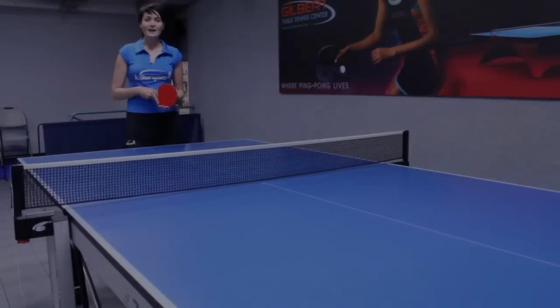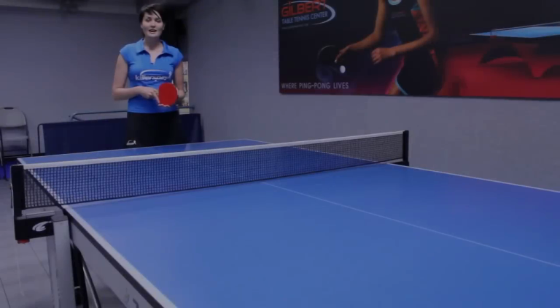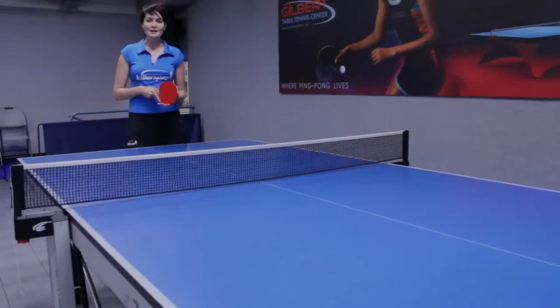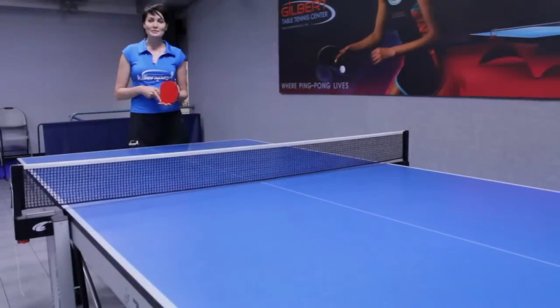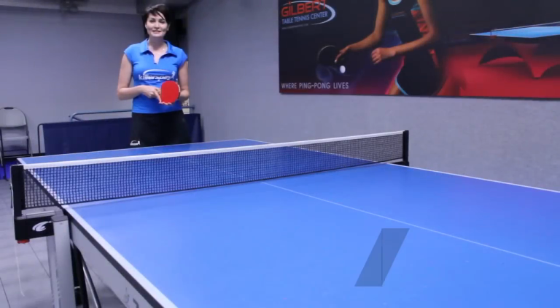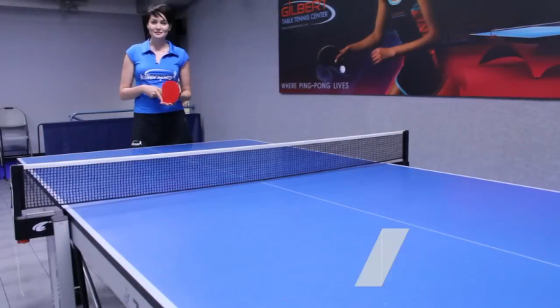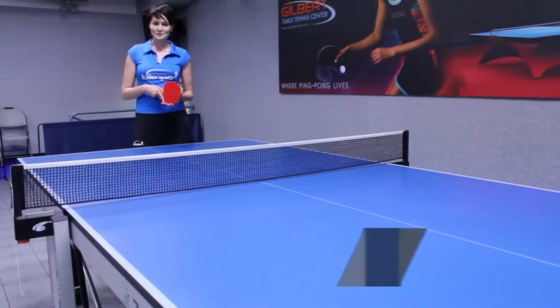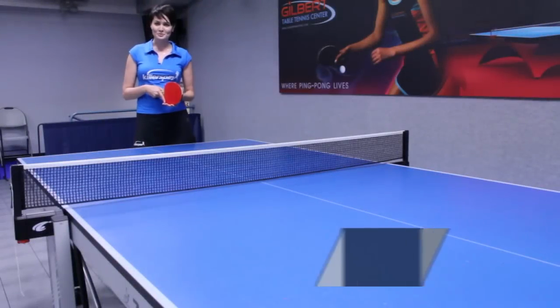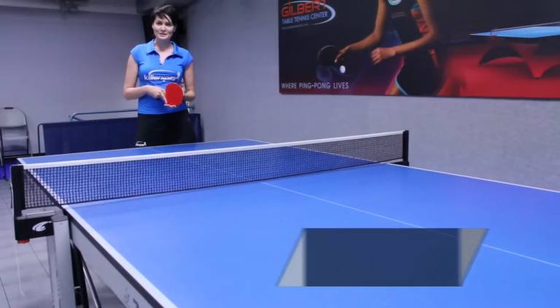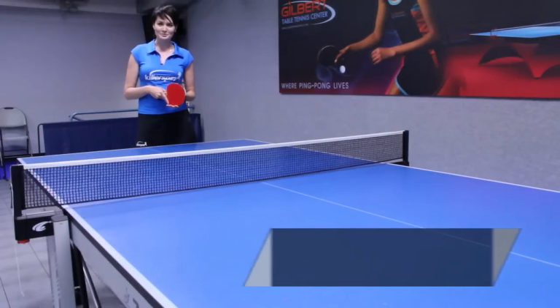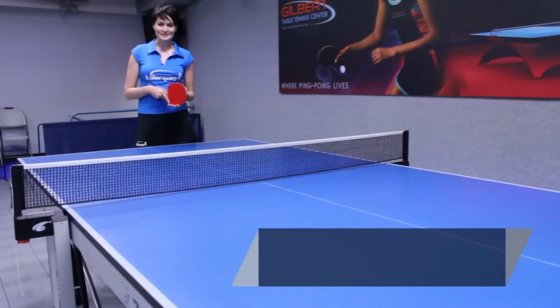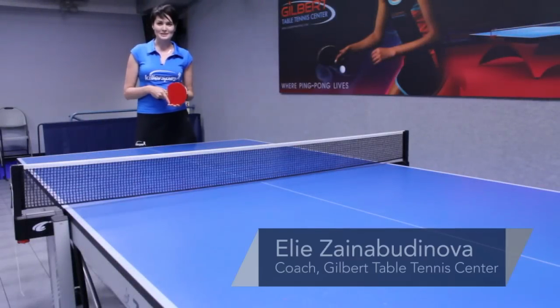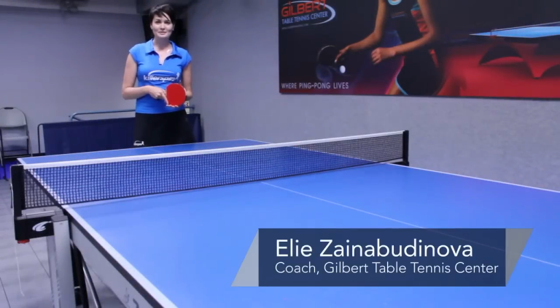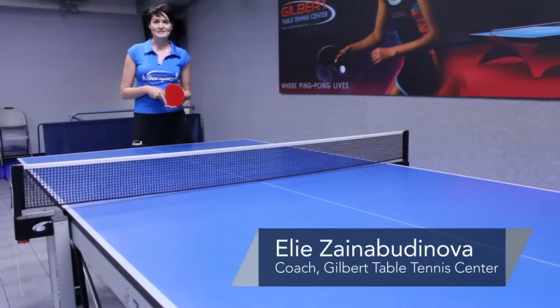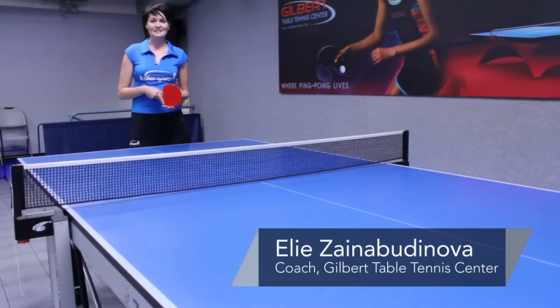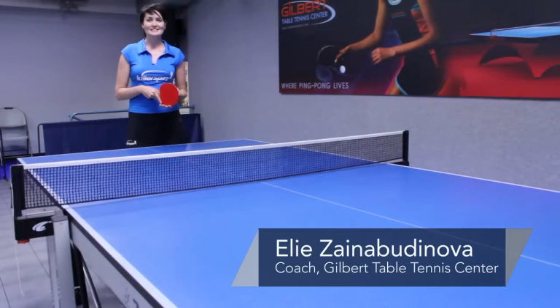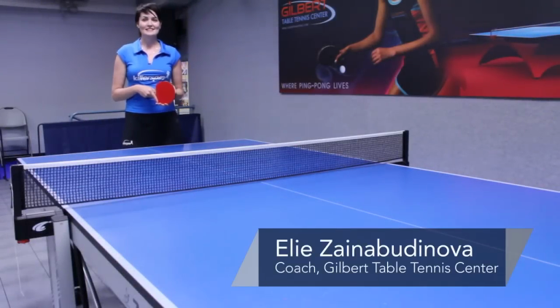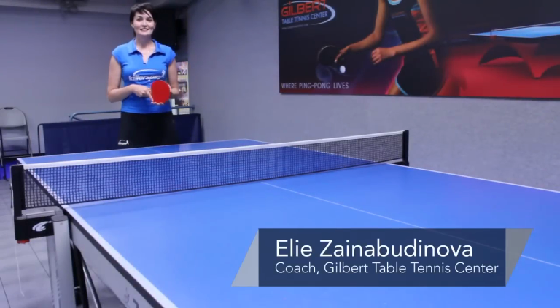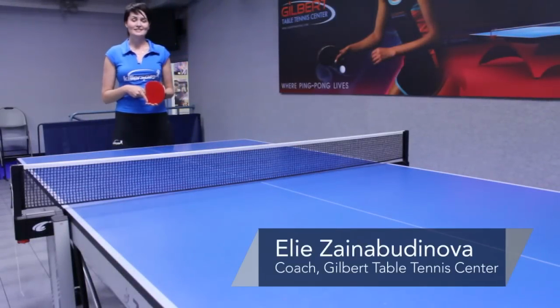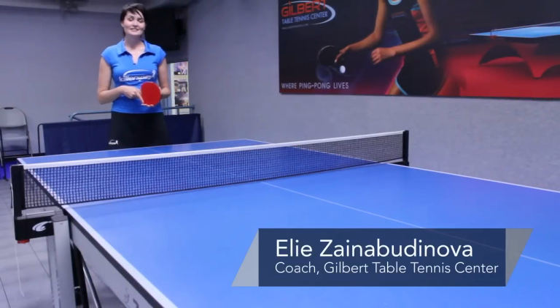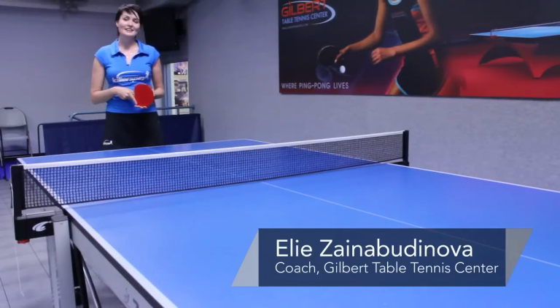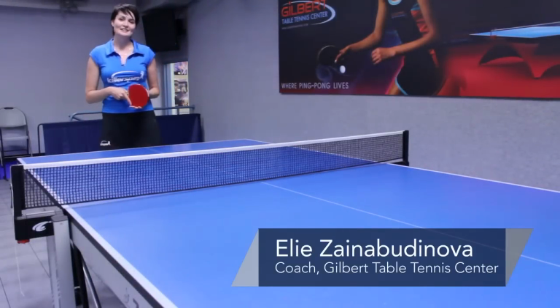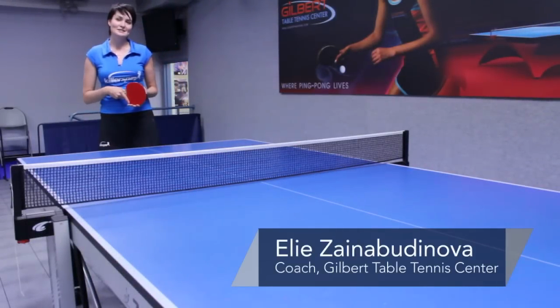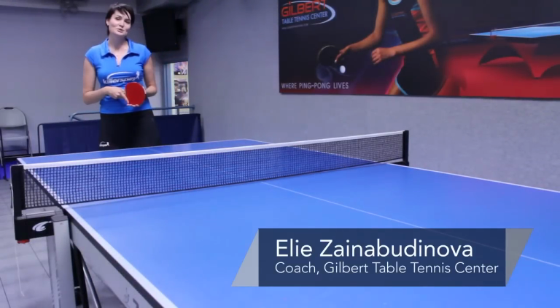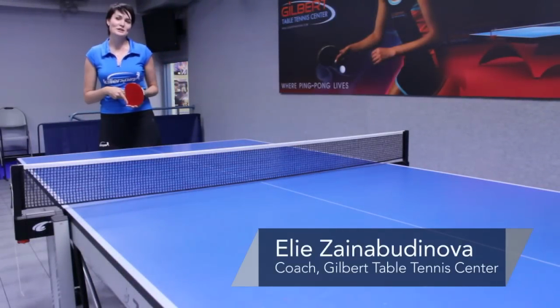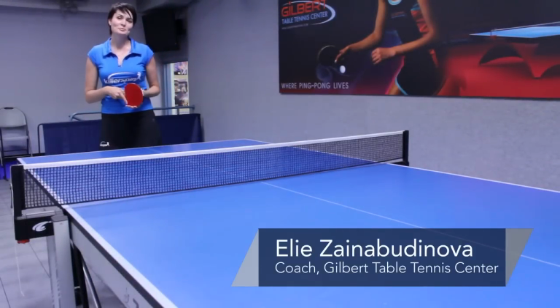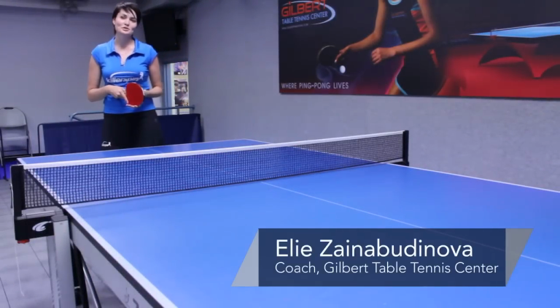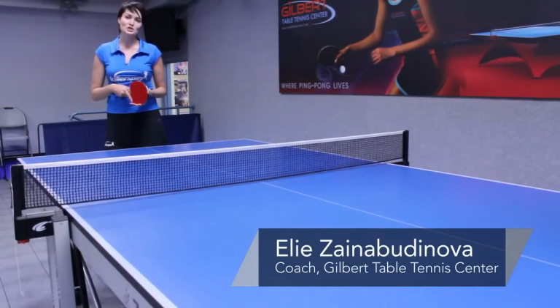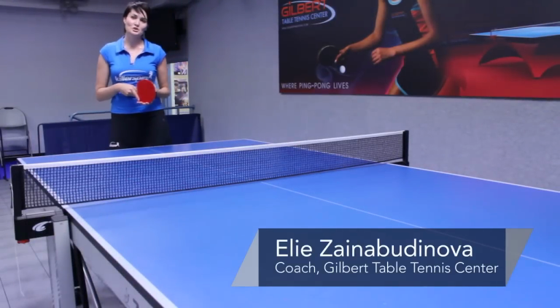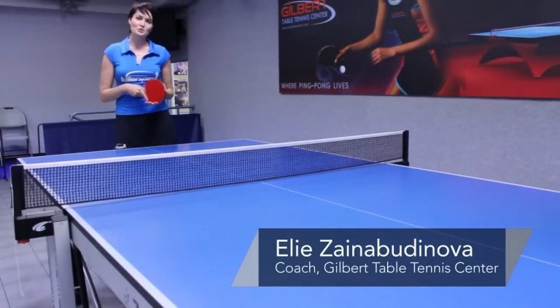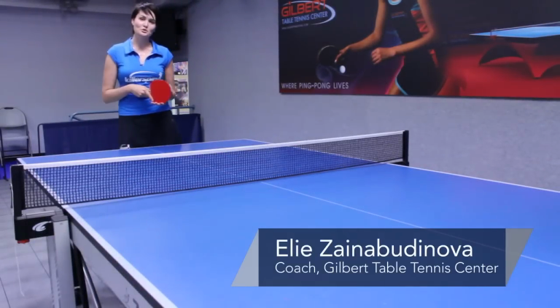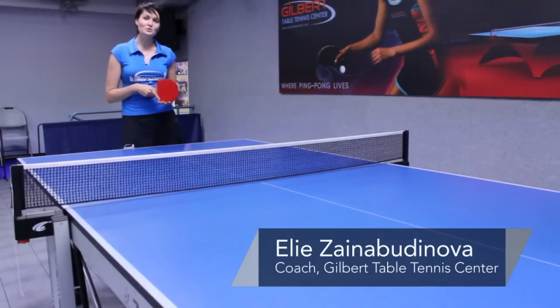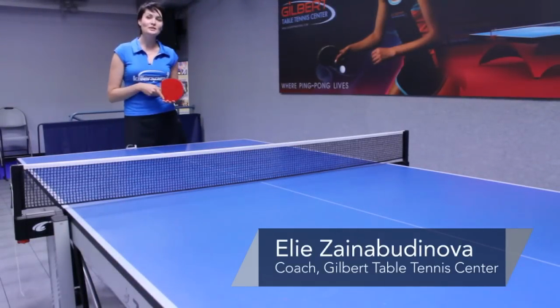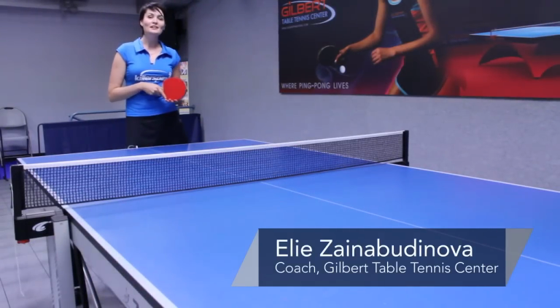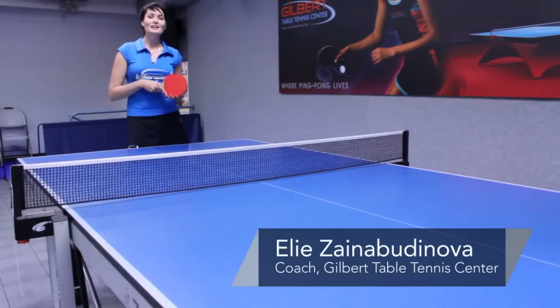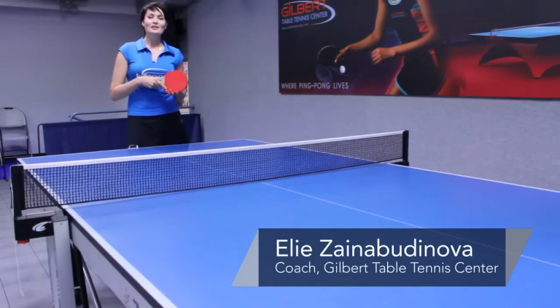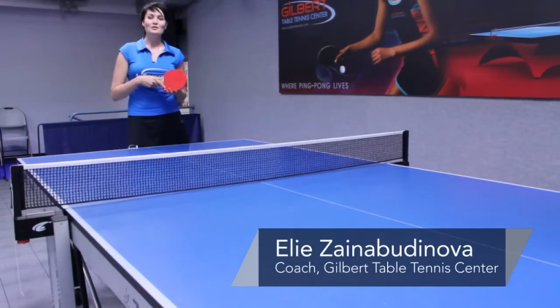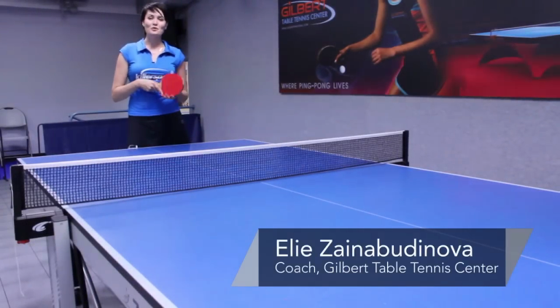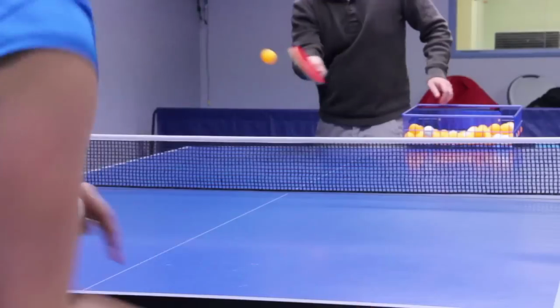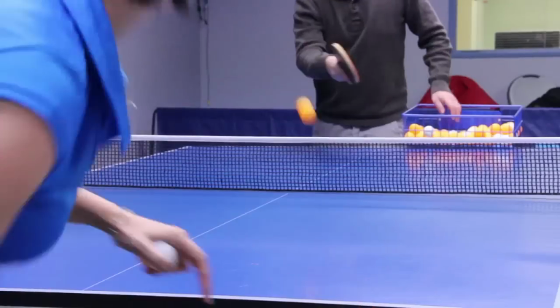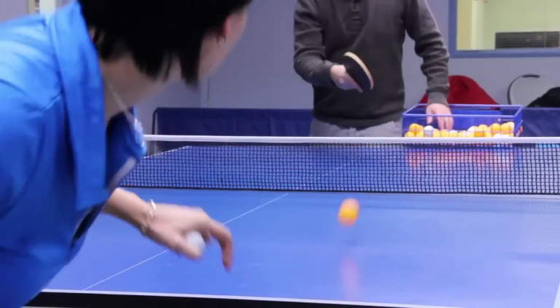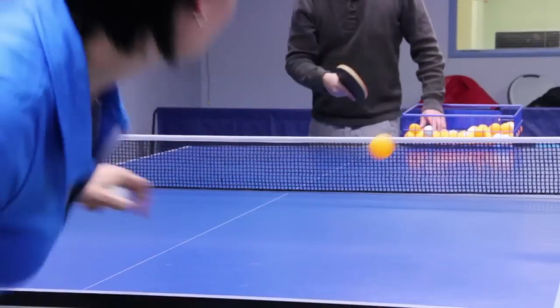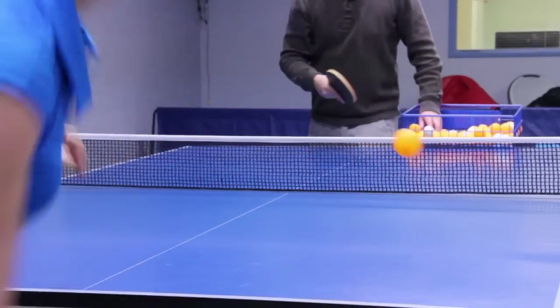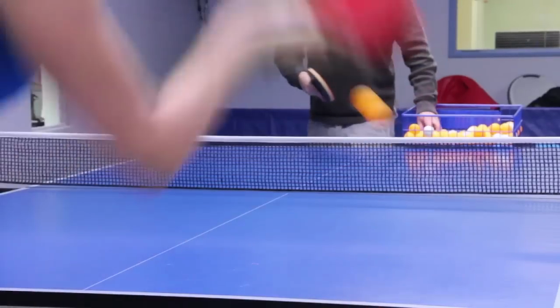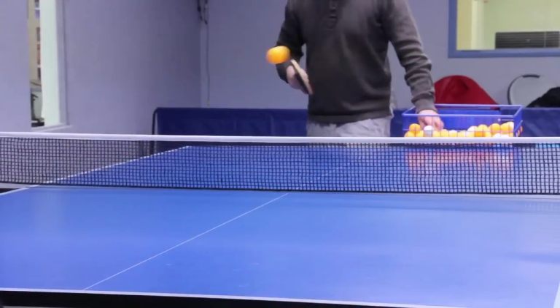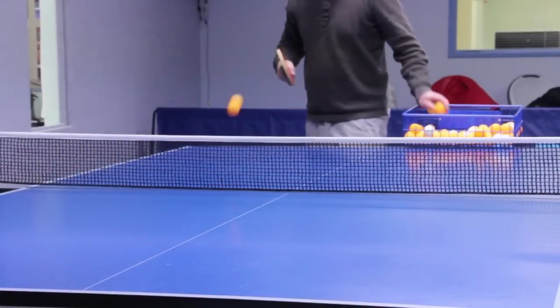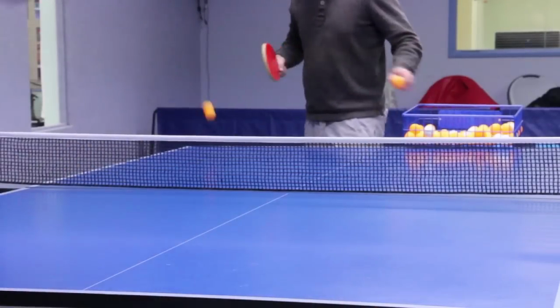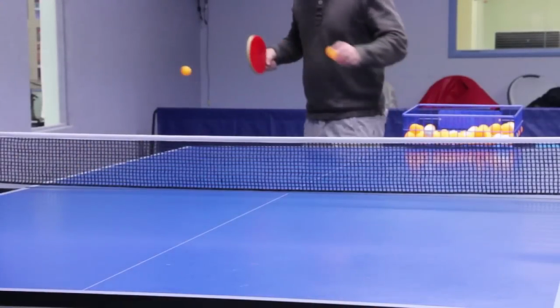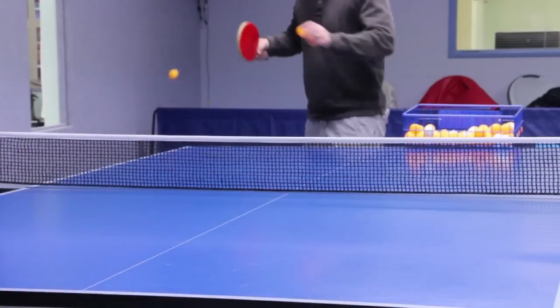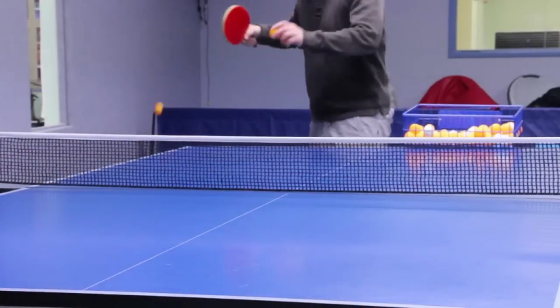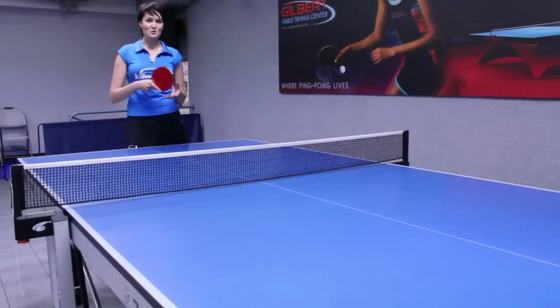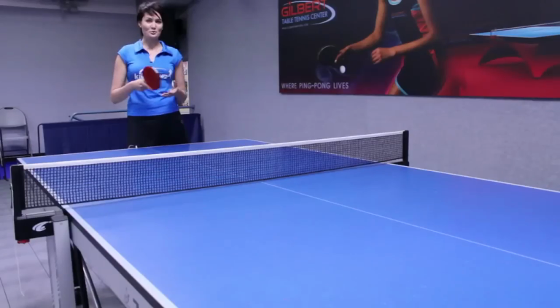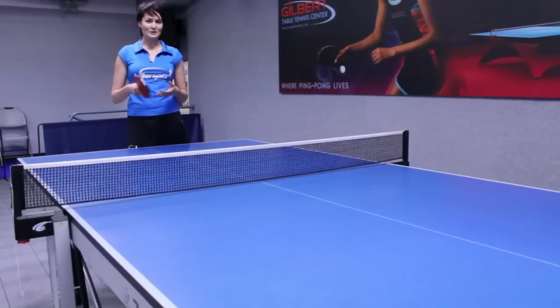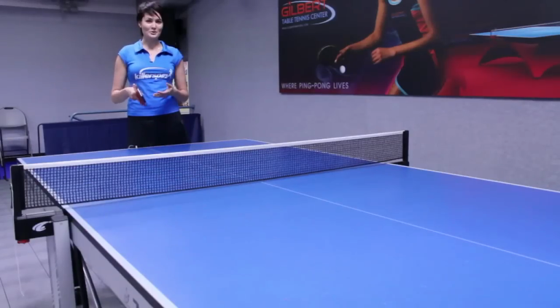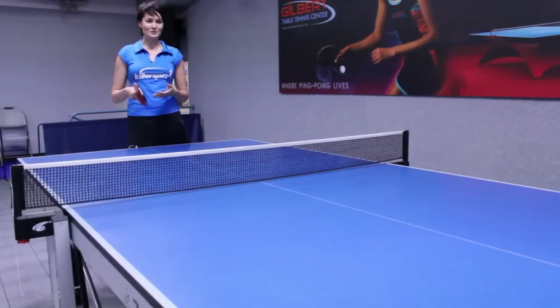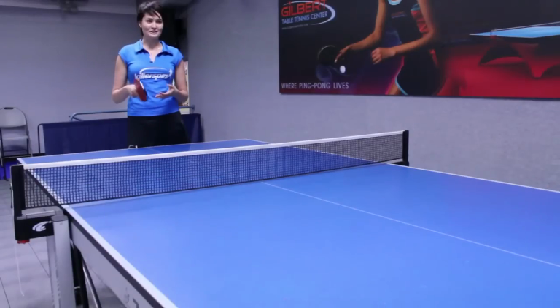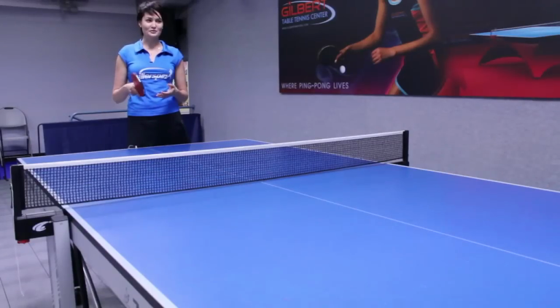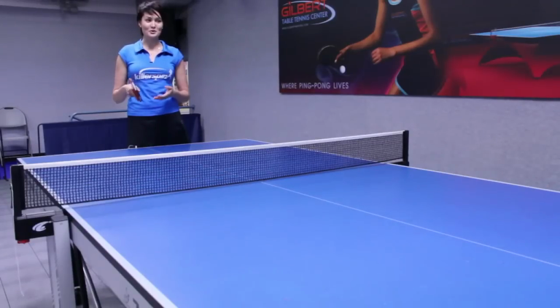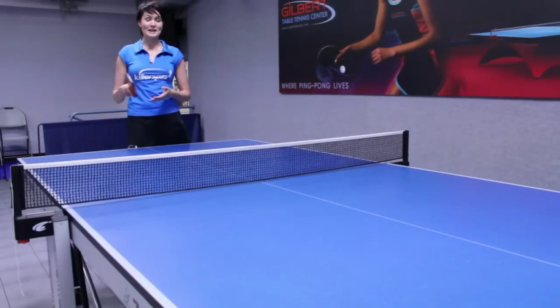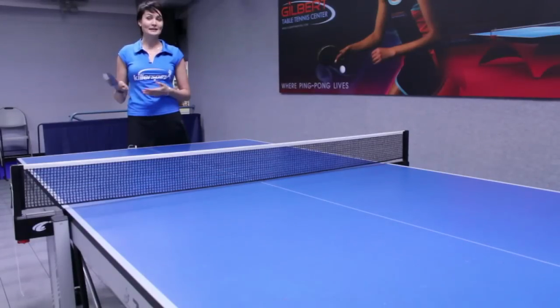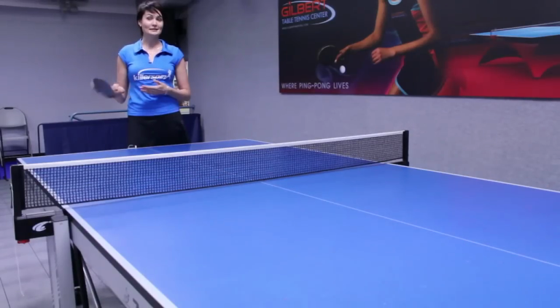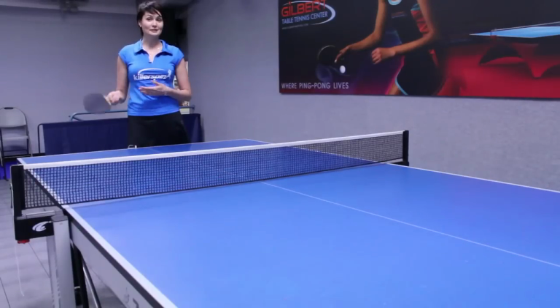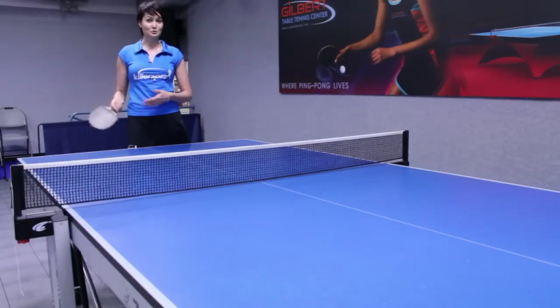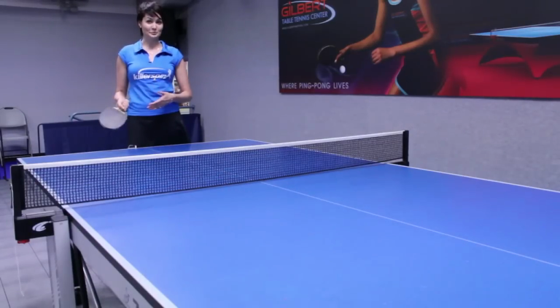Hi, I'm Ellie from Gilbert Table Tennis Center and today I'm going to show you forehand topspin, or we call it forehand loop.